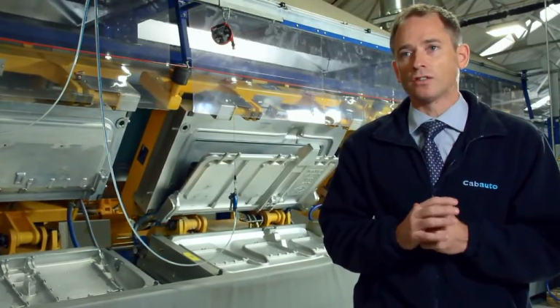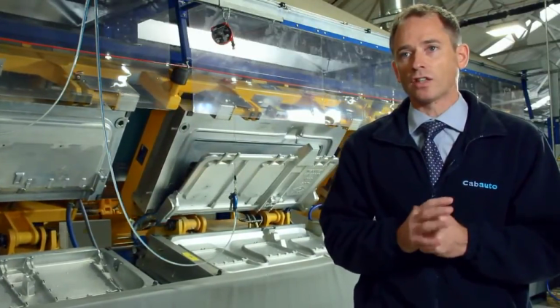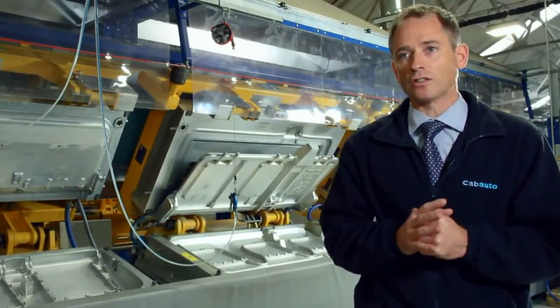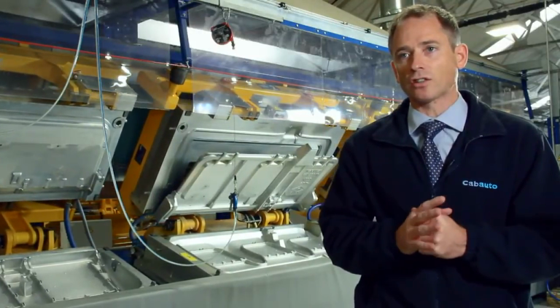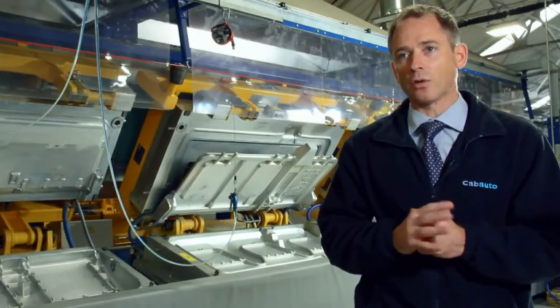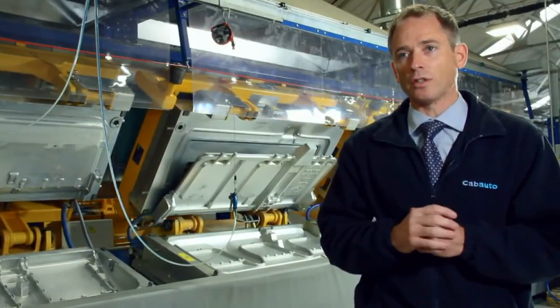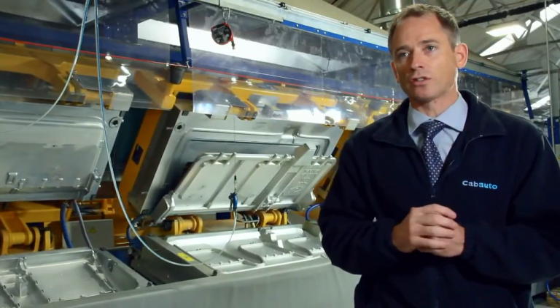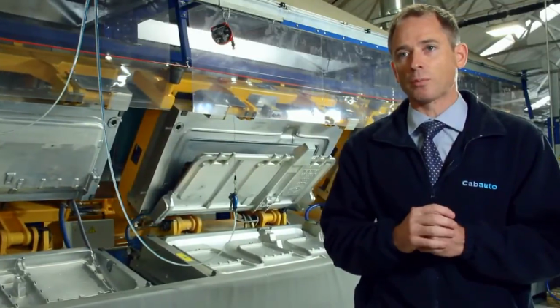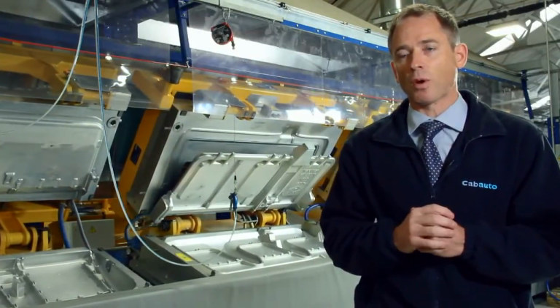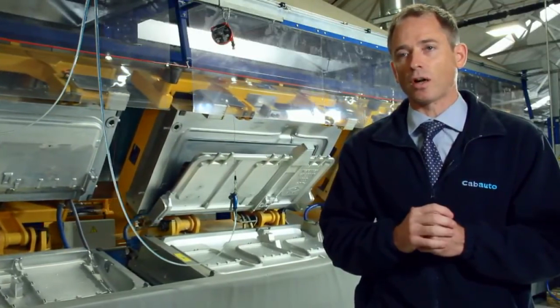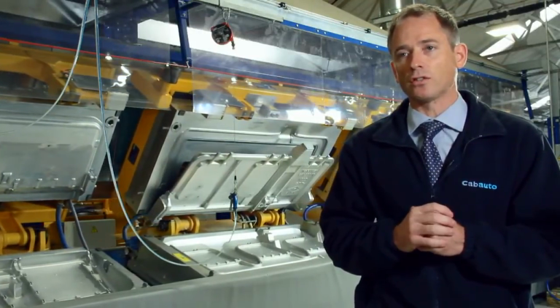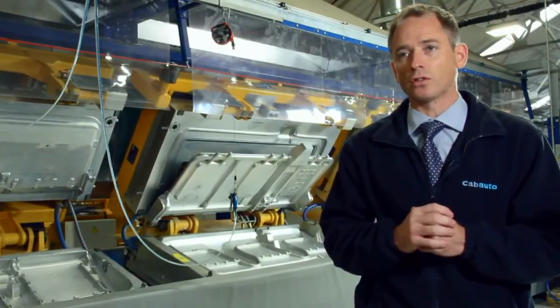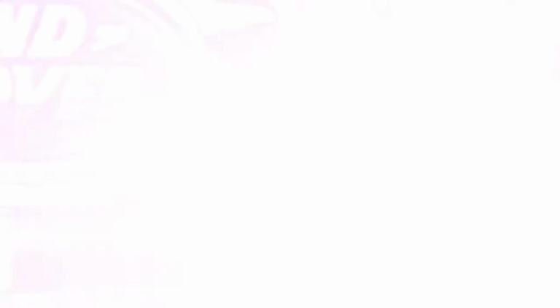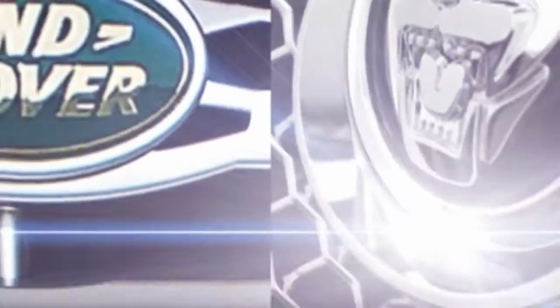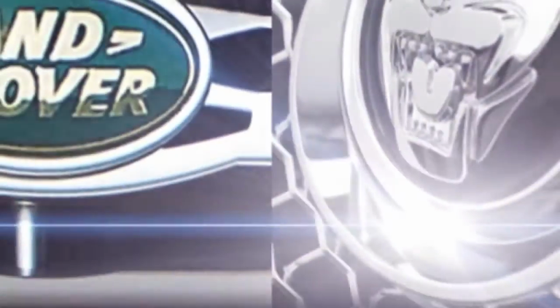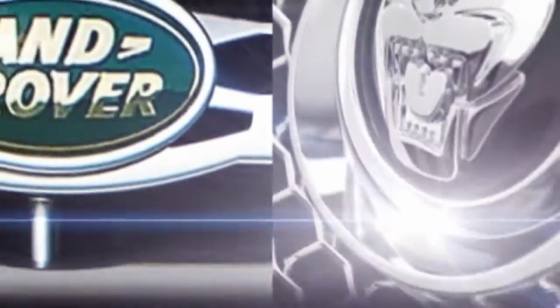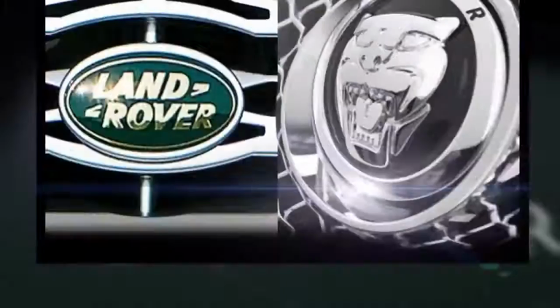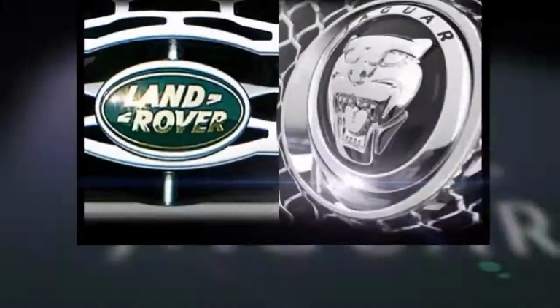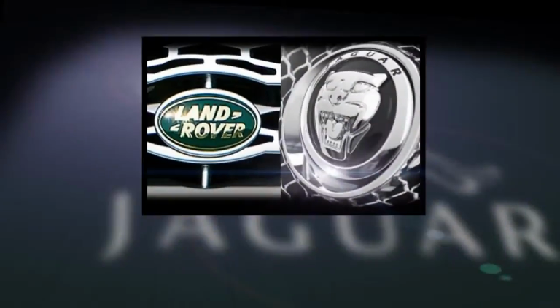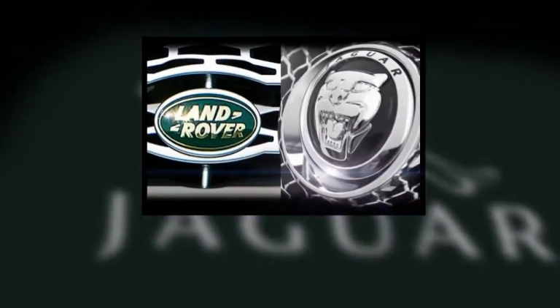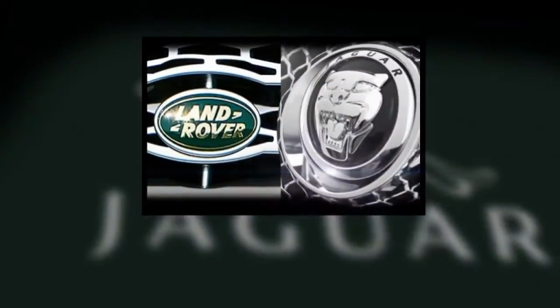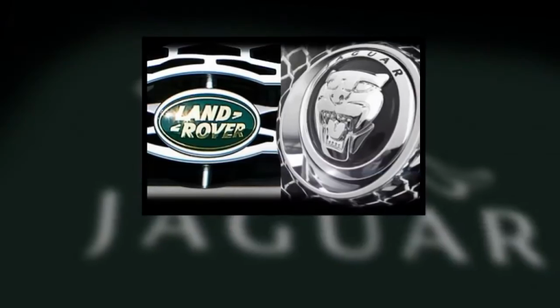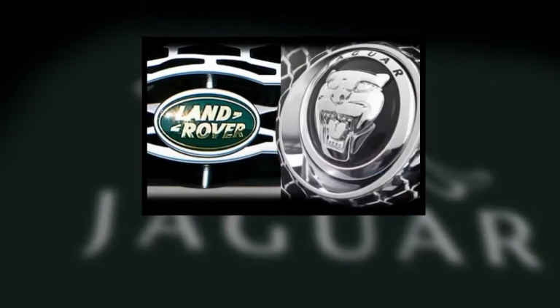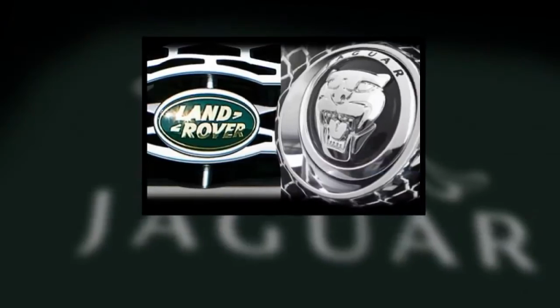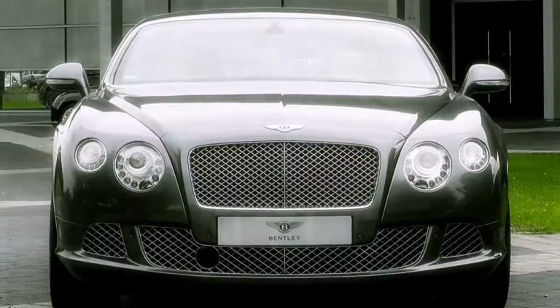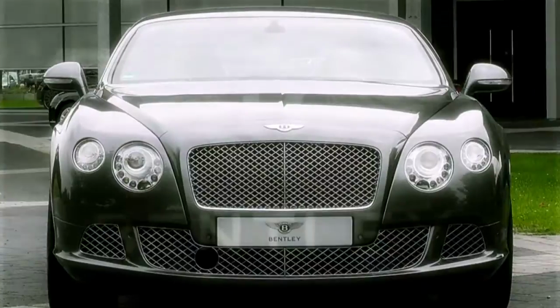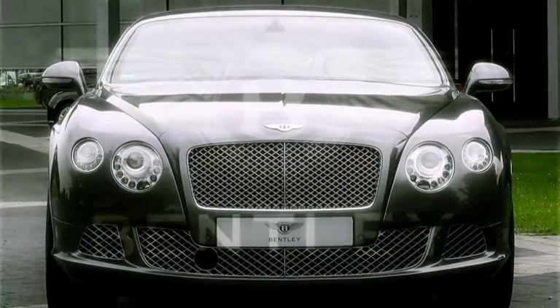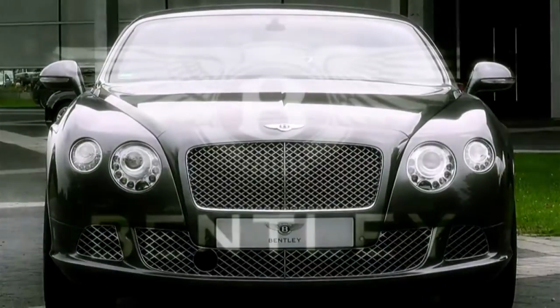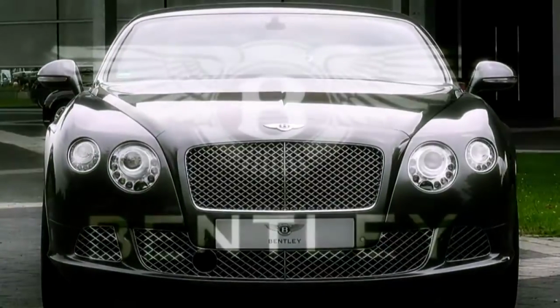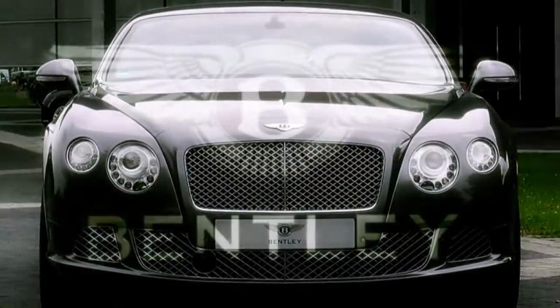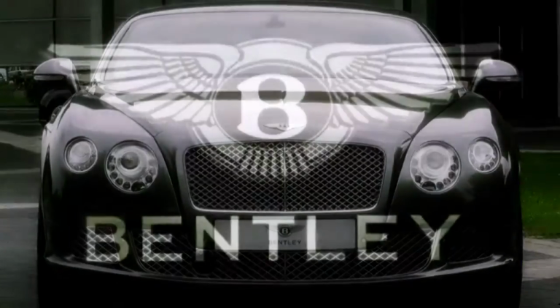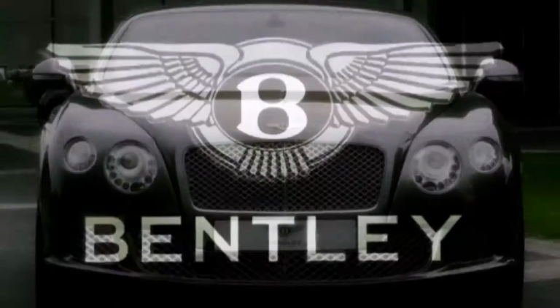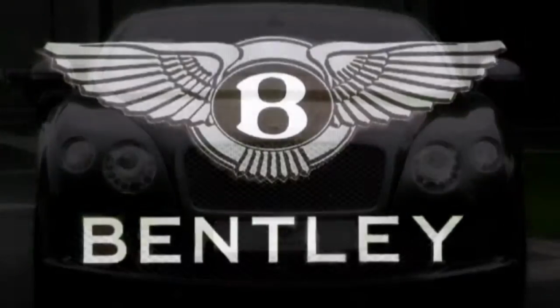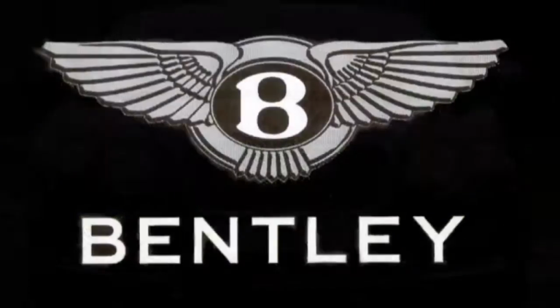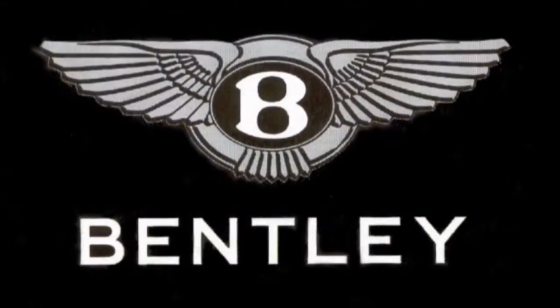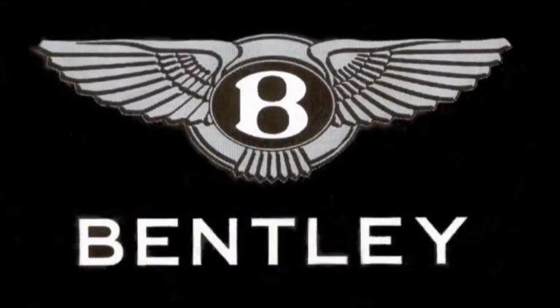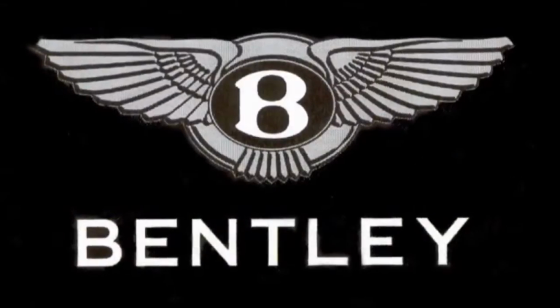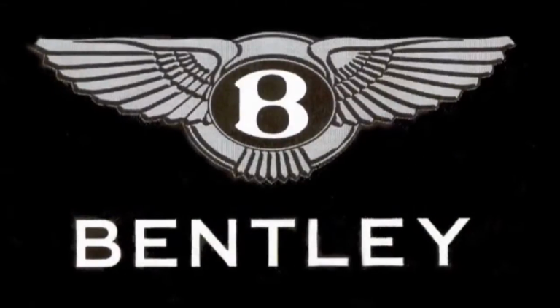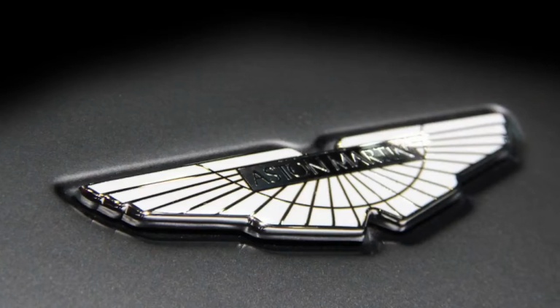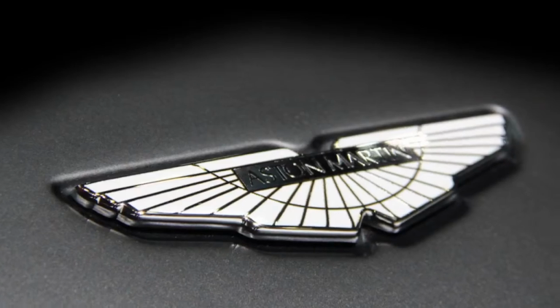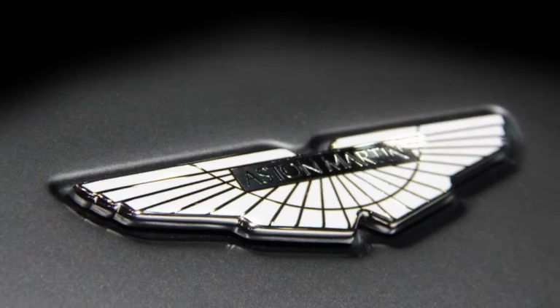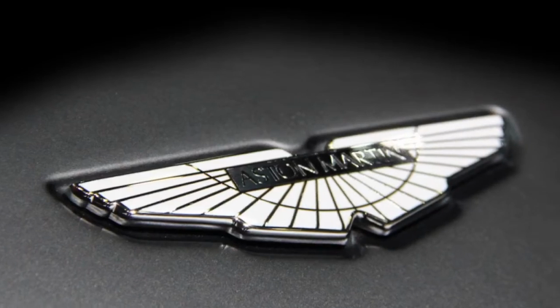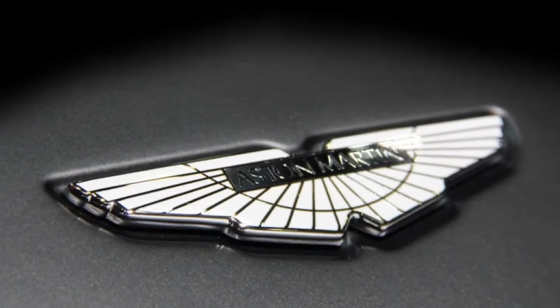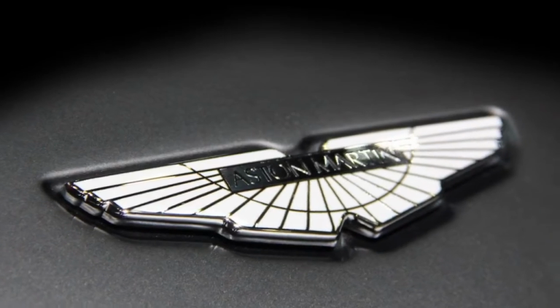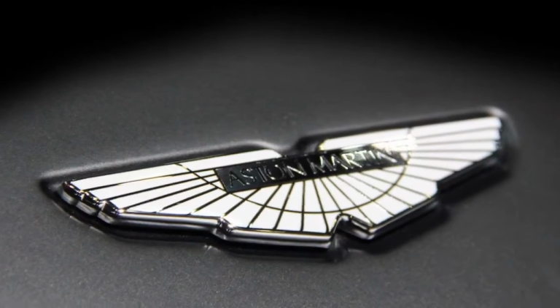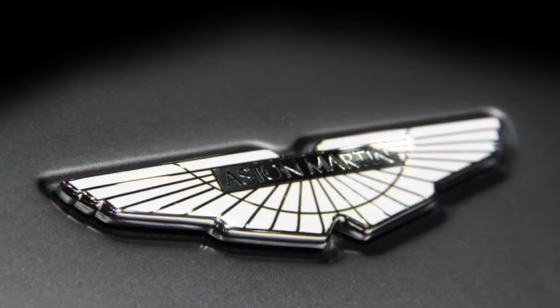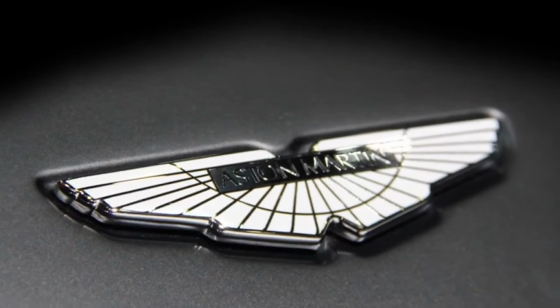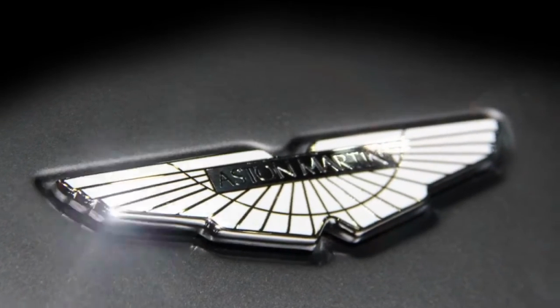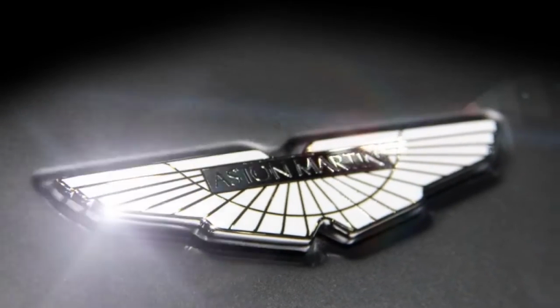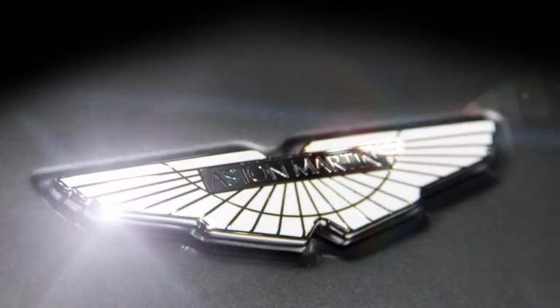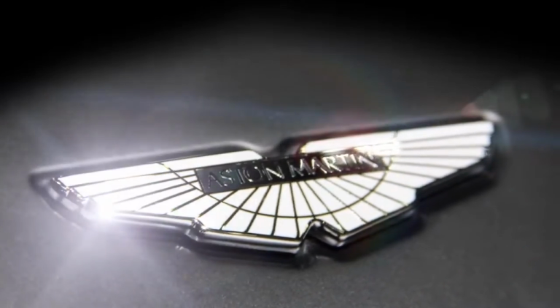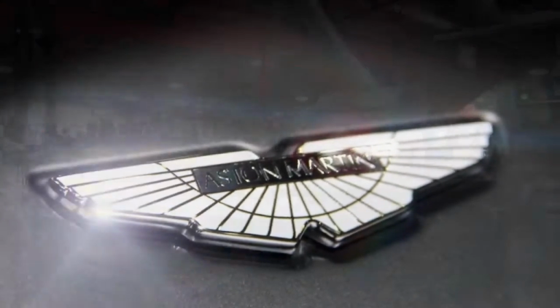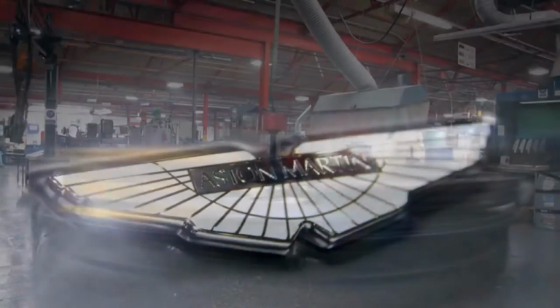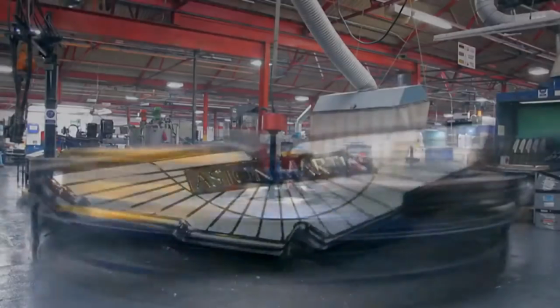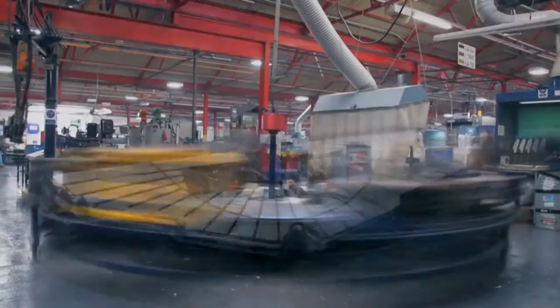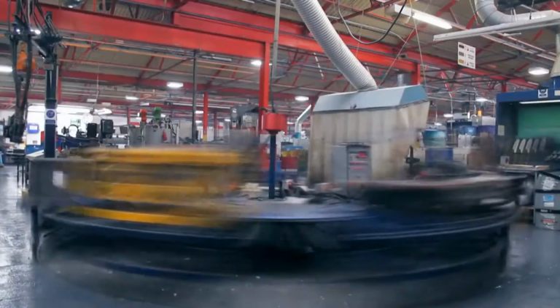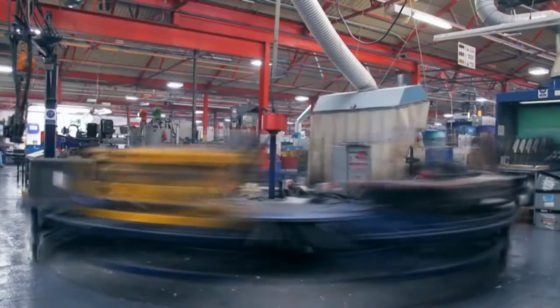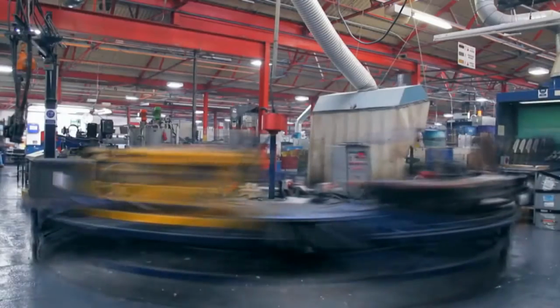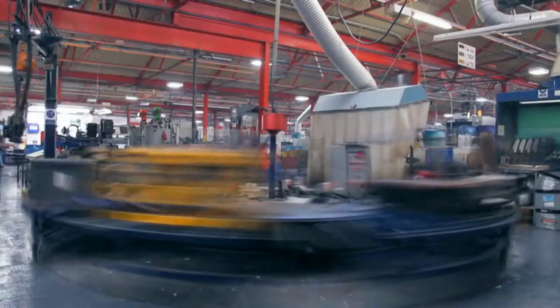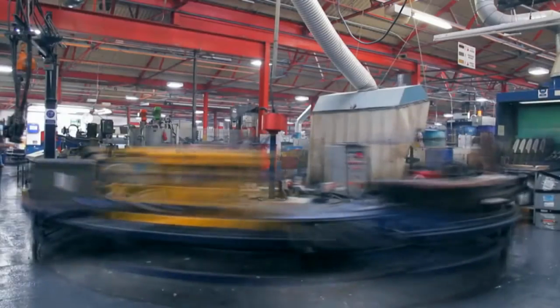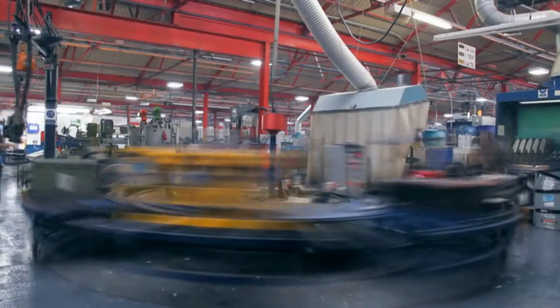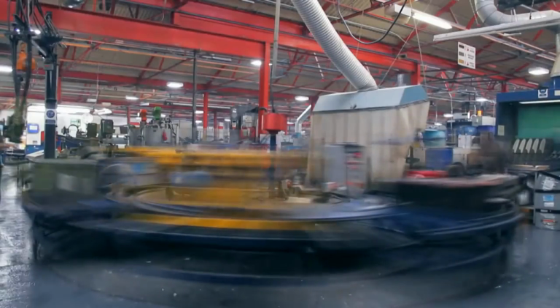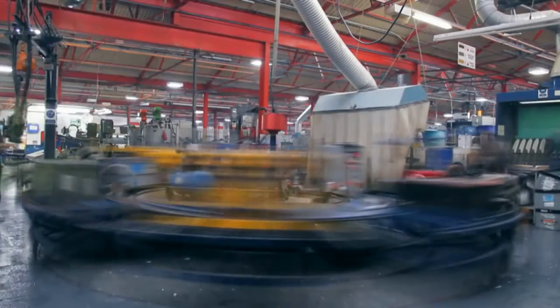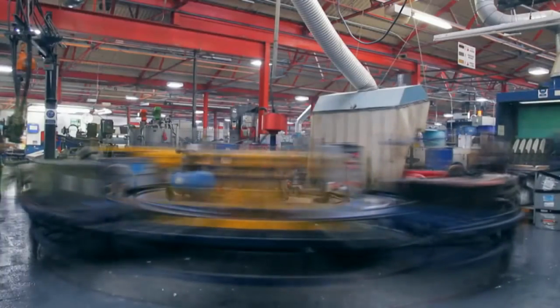Essentially we supply to JLR, to Bentley, to Aston Martin, and then a number of other first-tier suppliers.